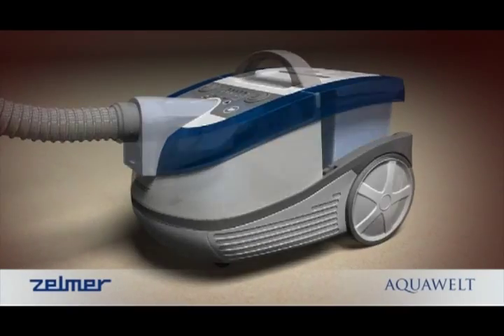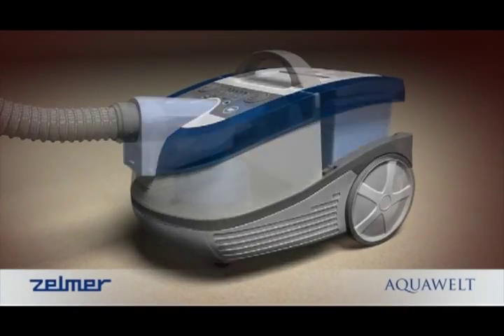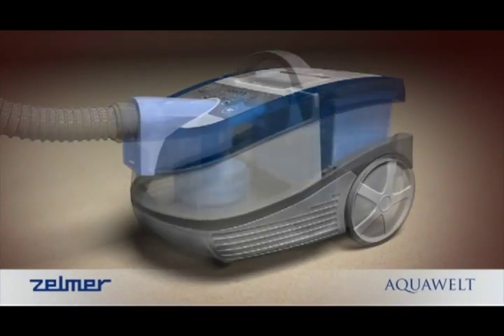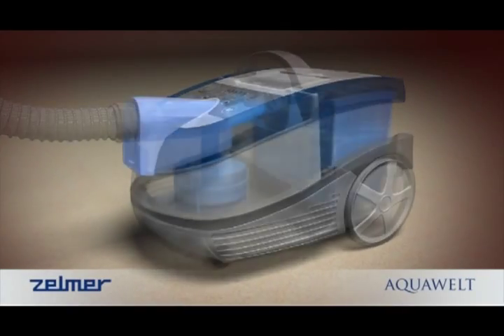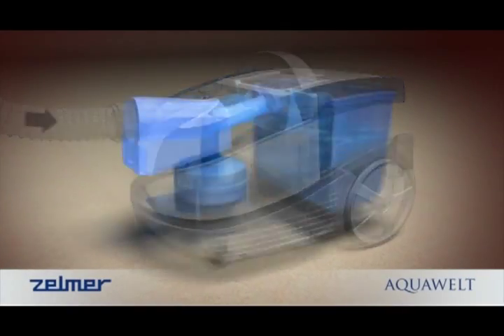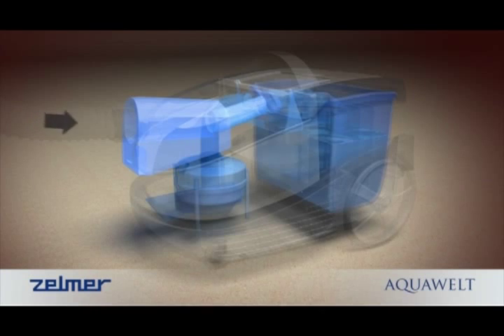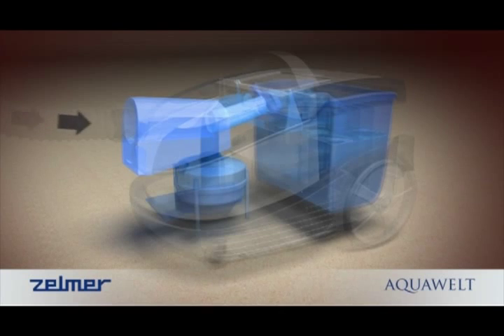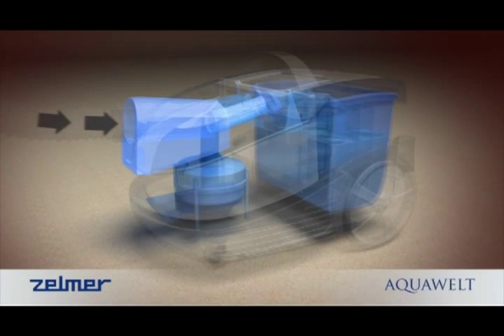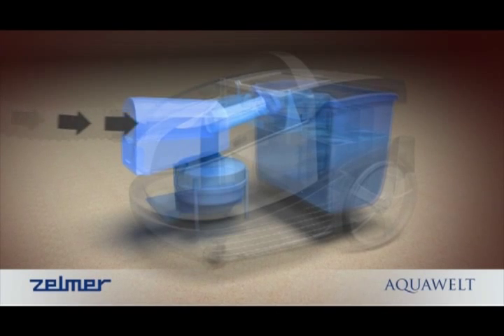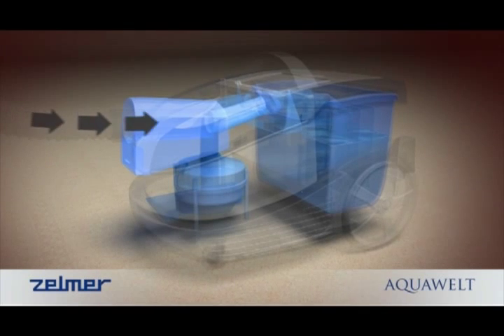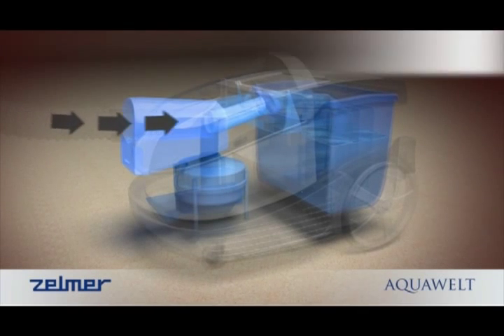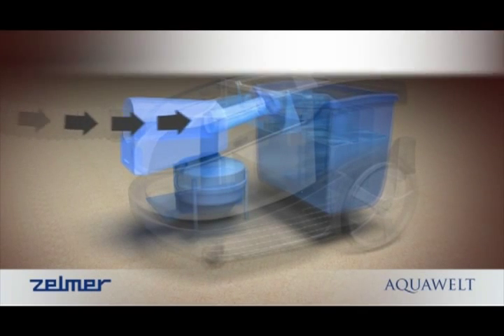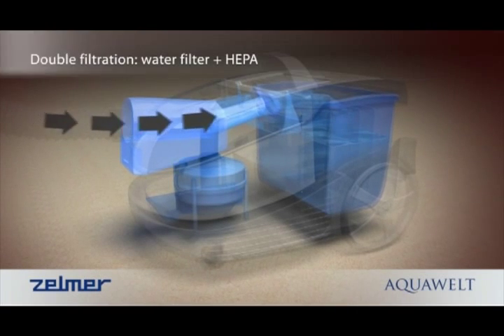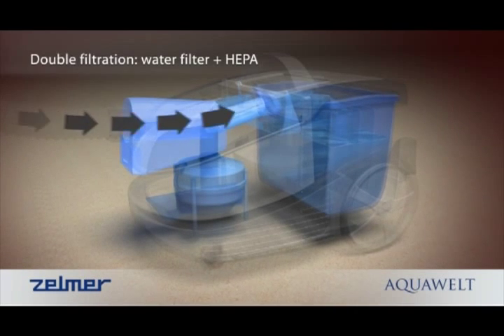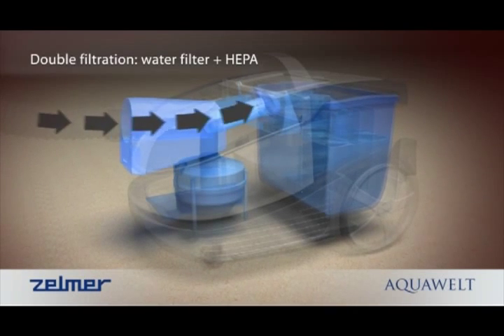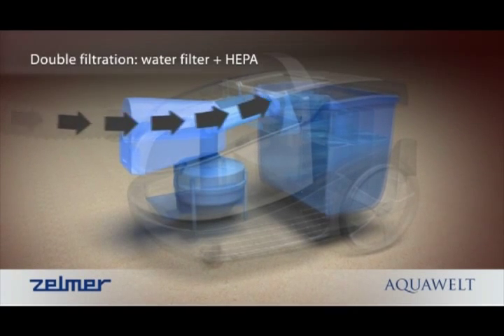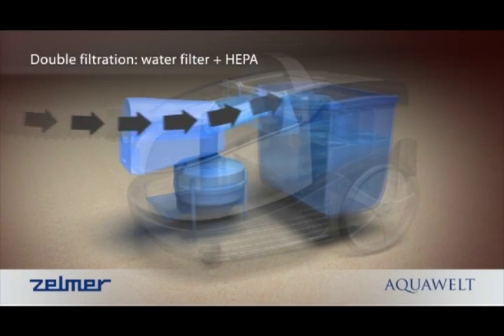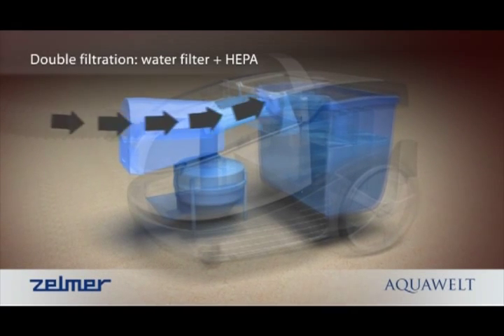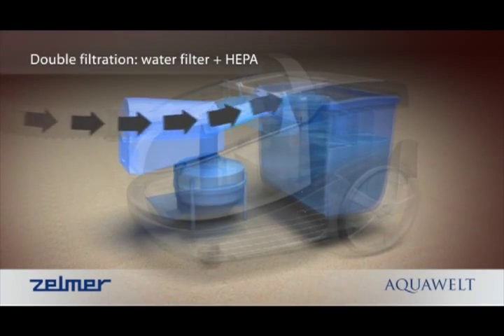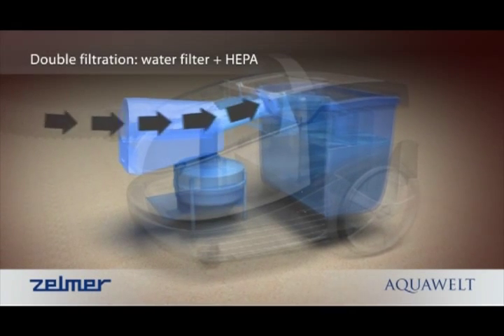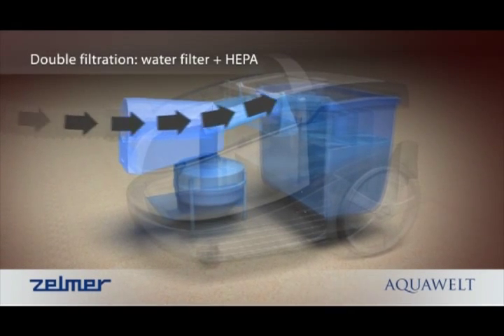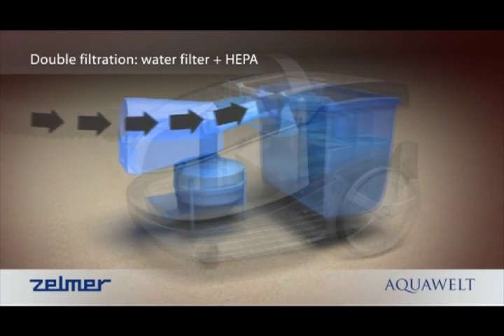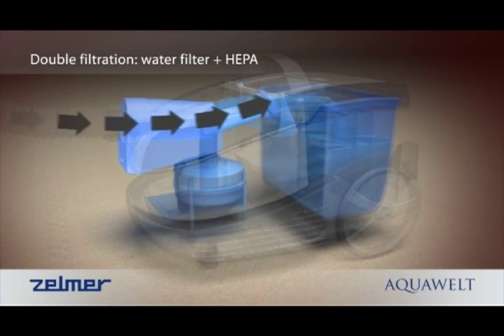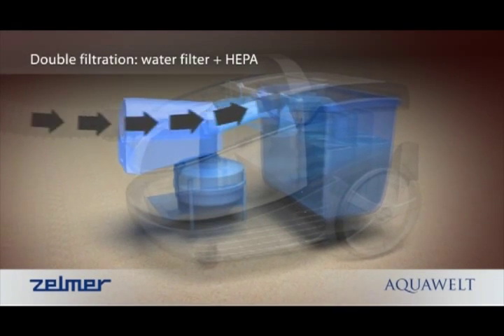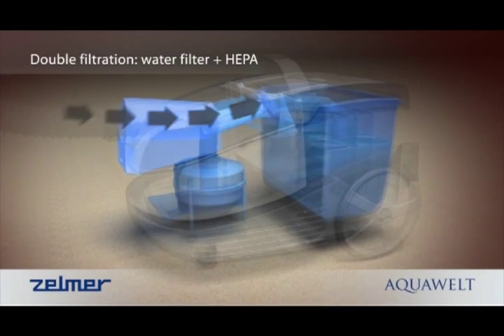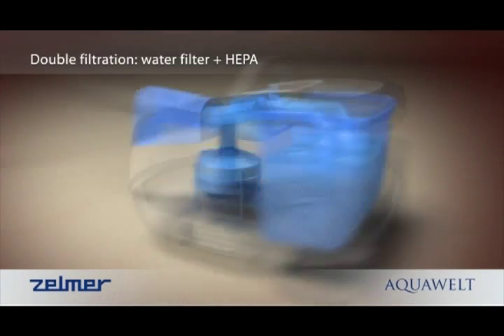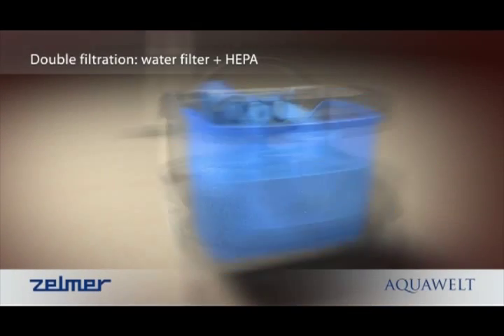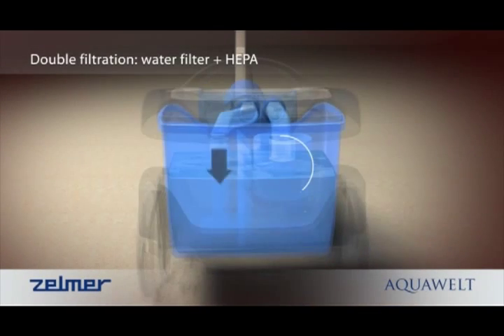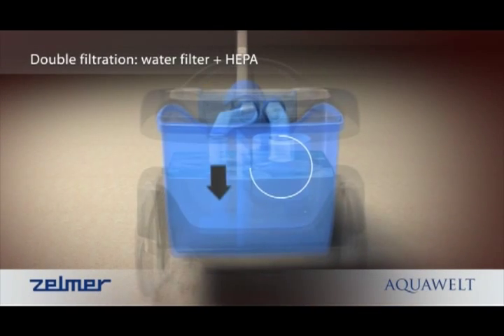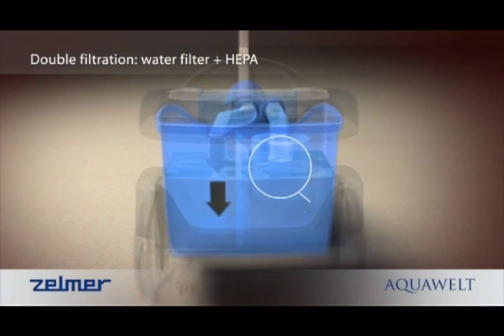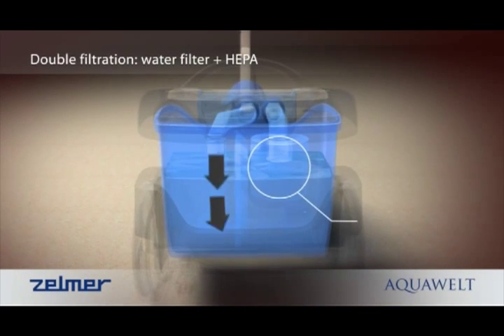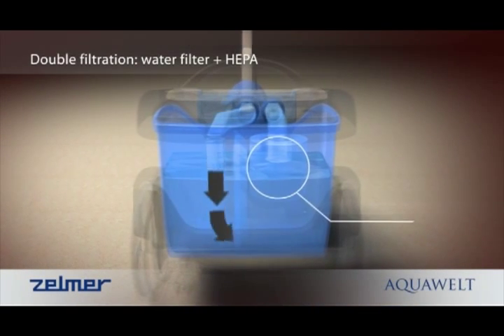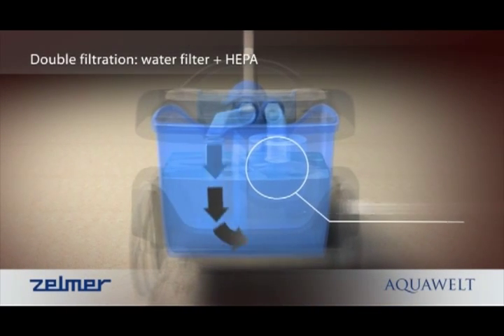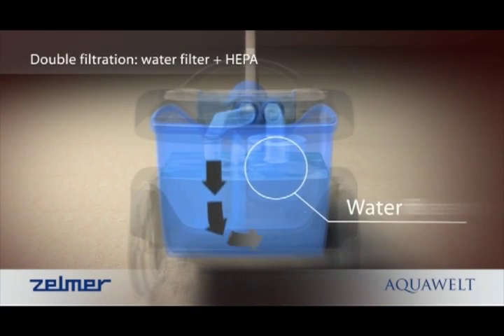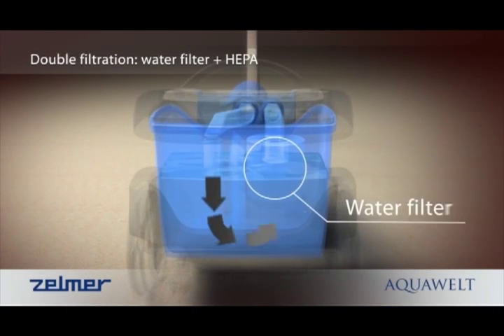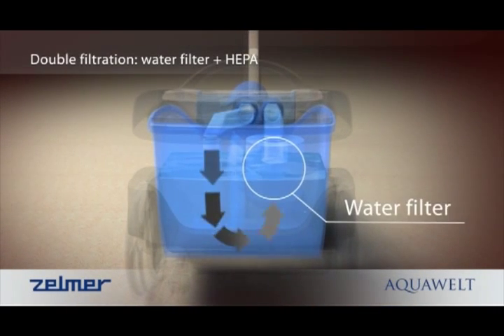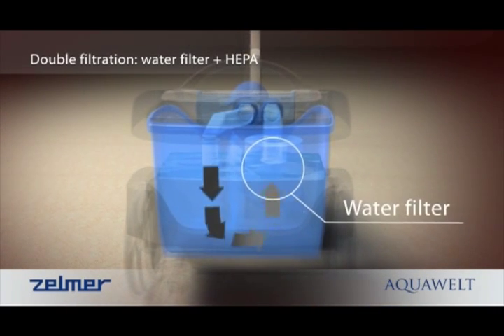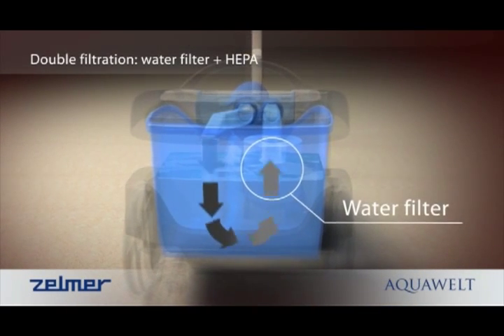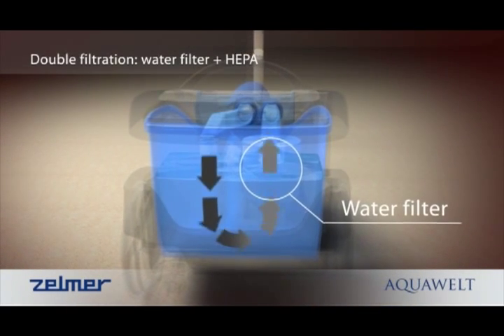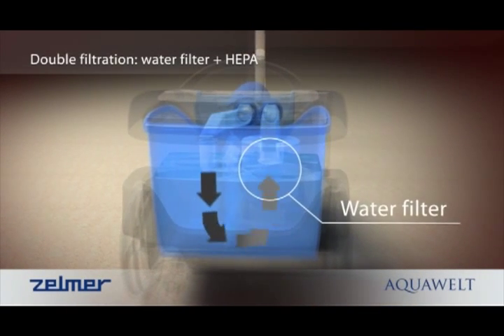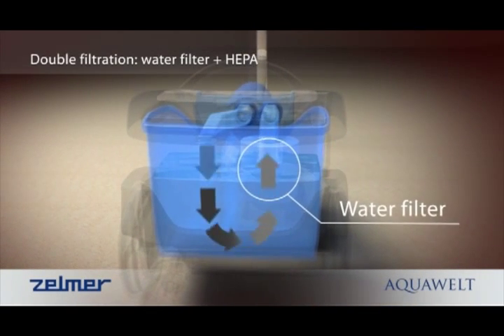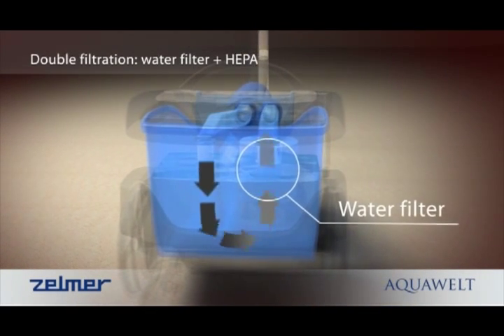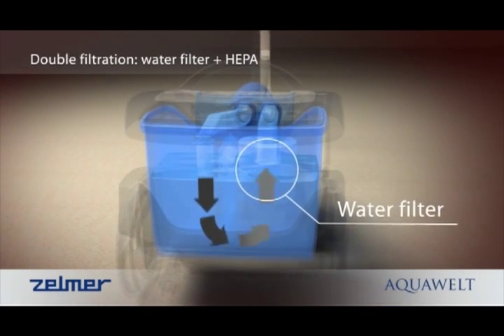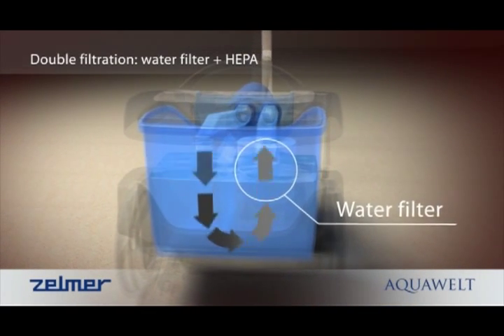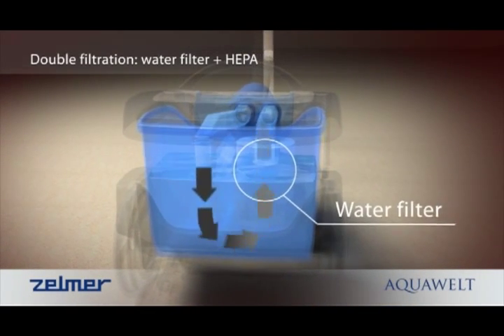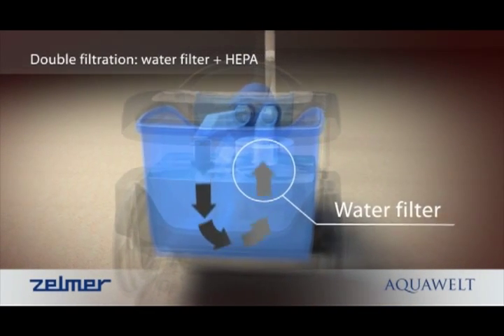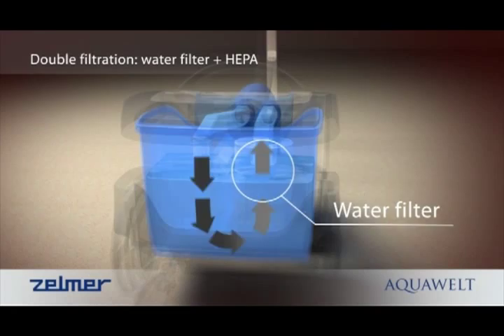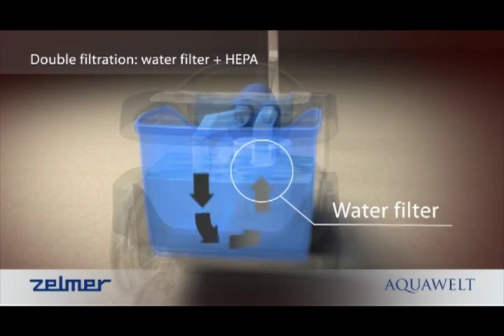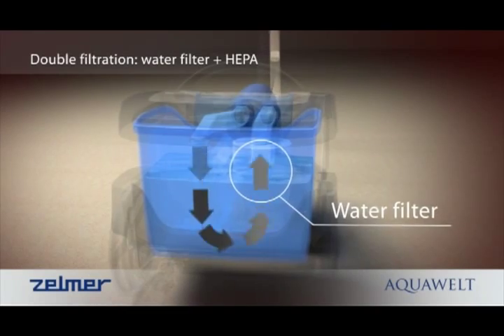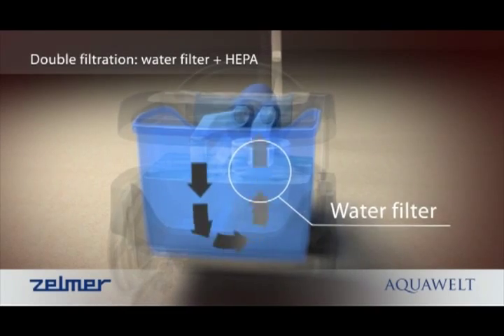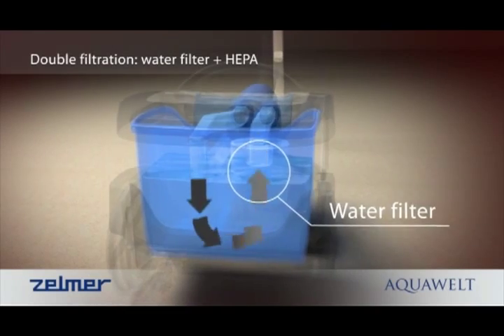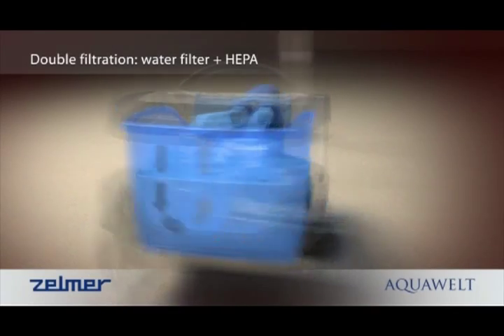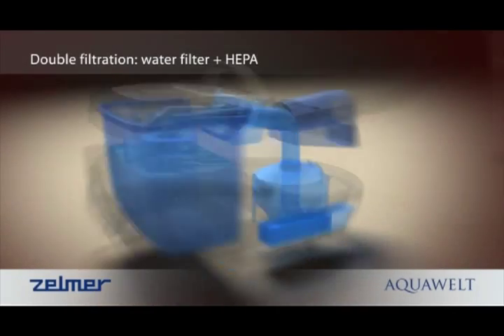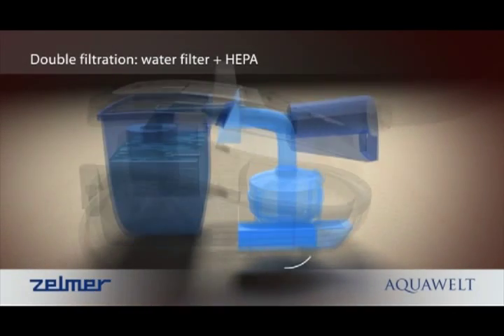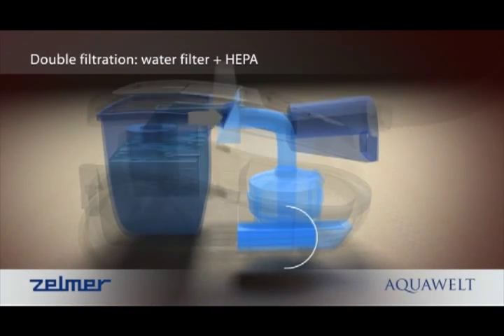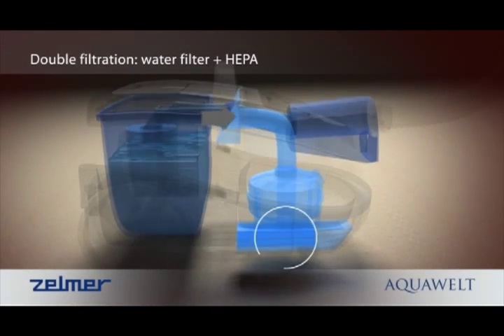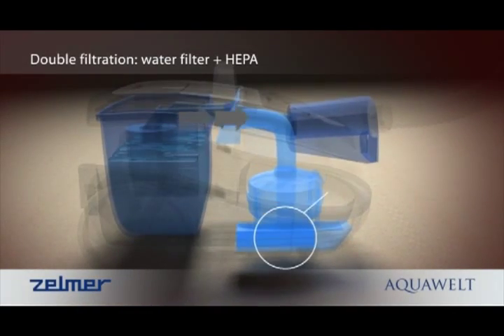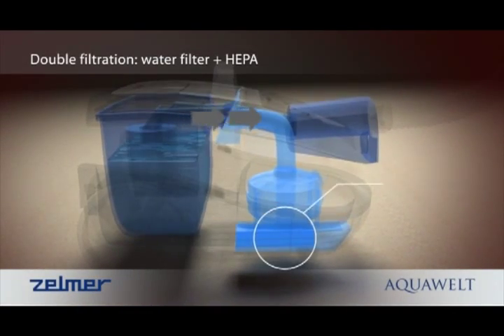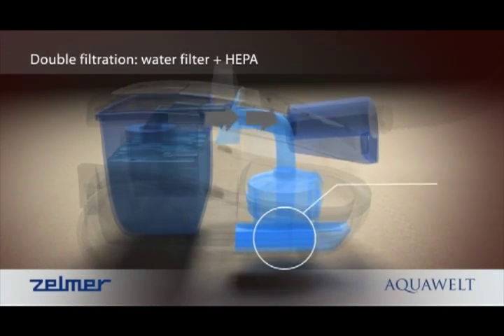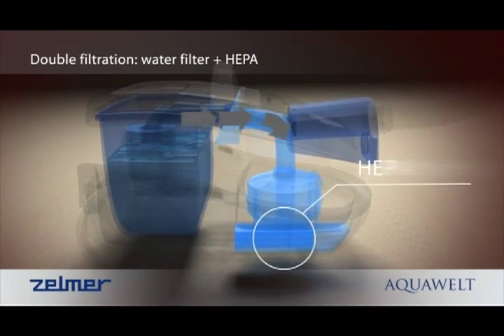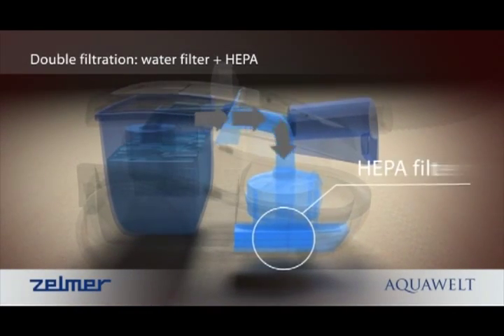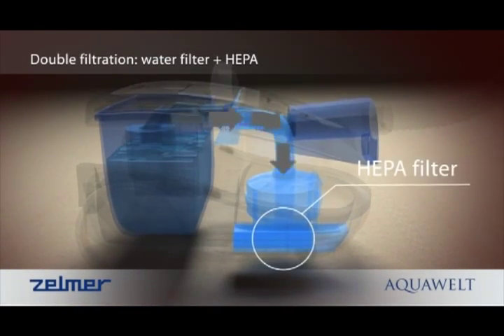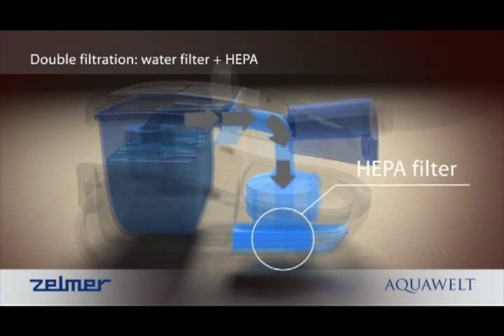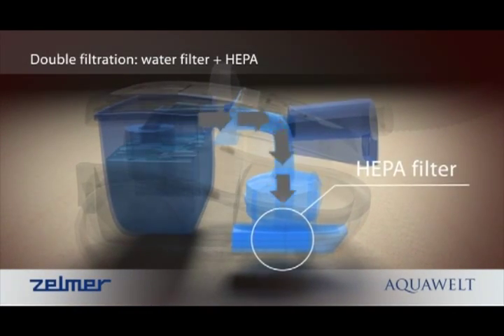There is a dual filtration system which cares for the quality of air pumped out. The air flows through both a water and a HEPA filter.